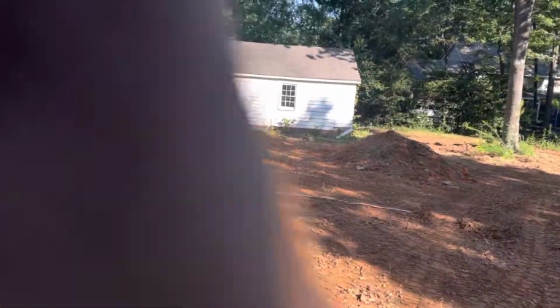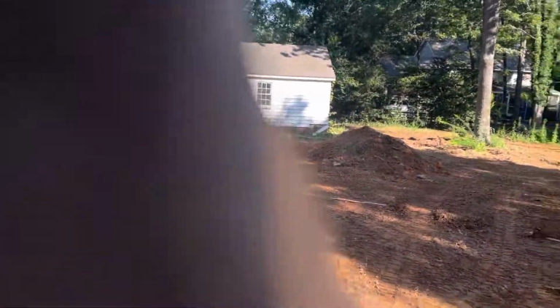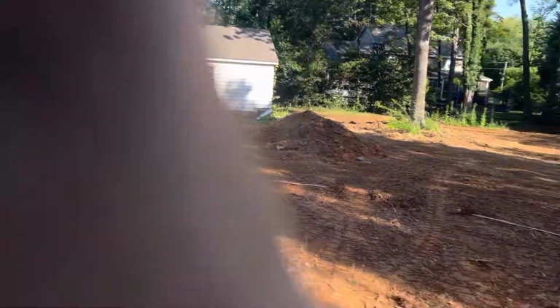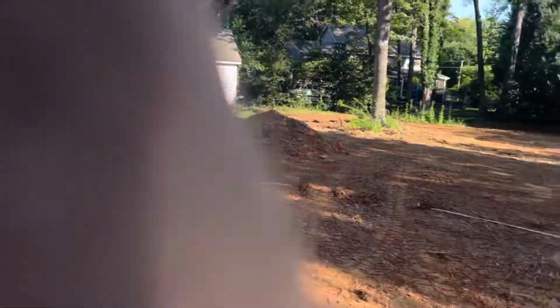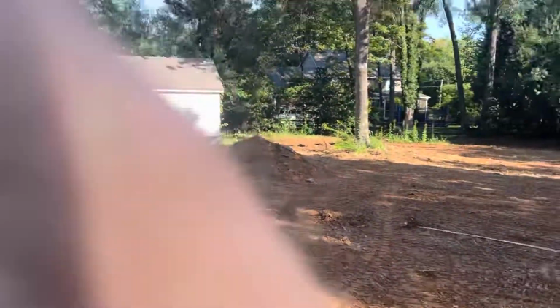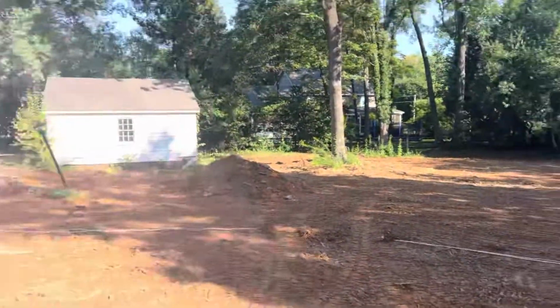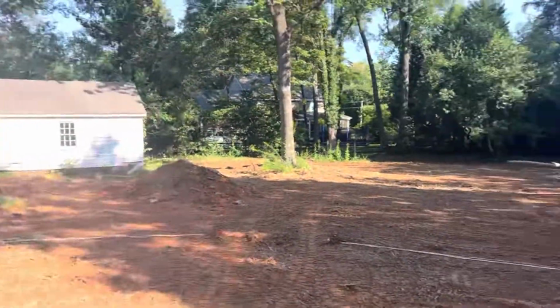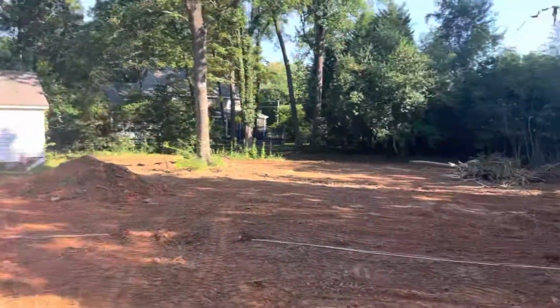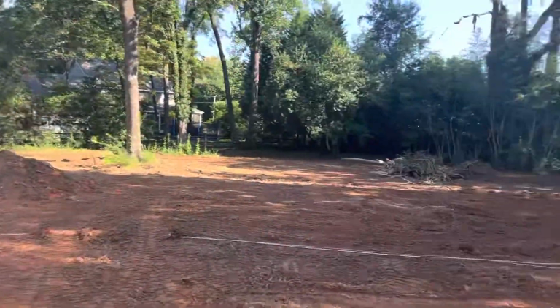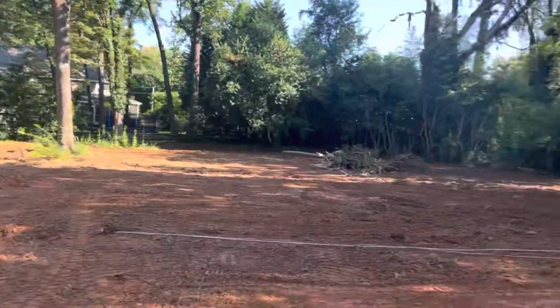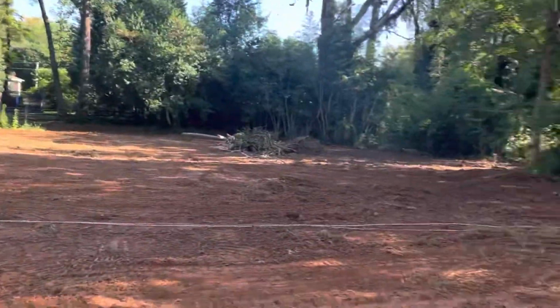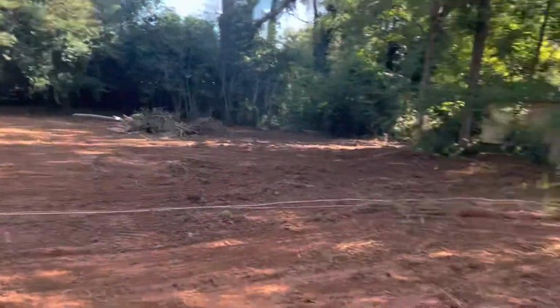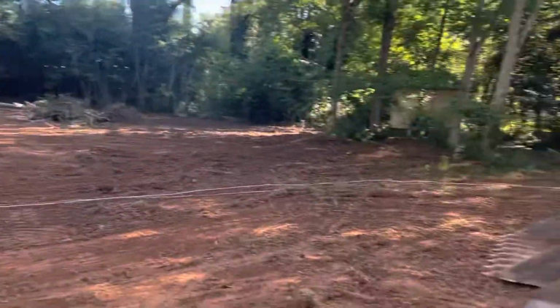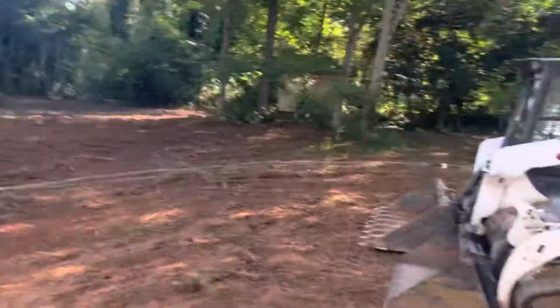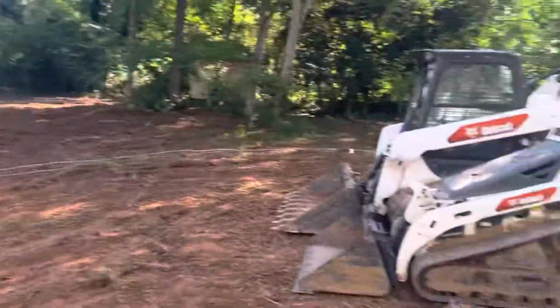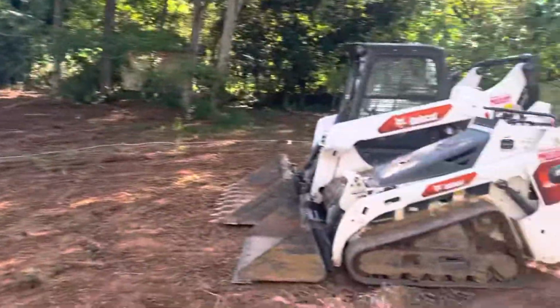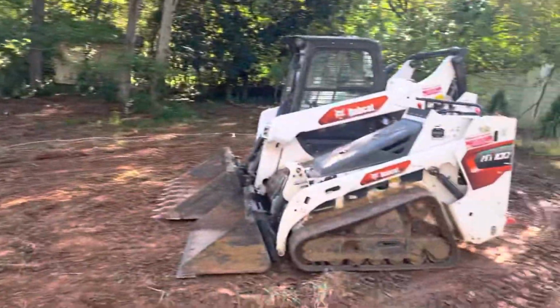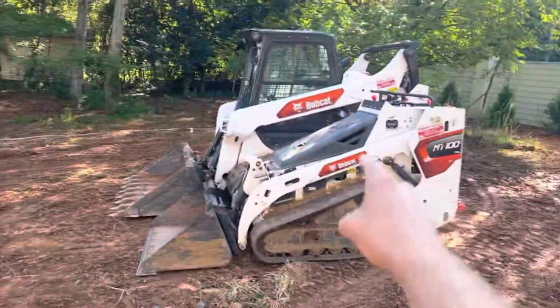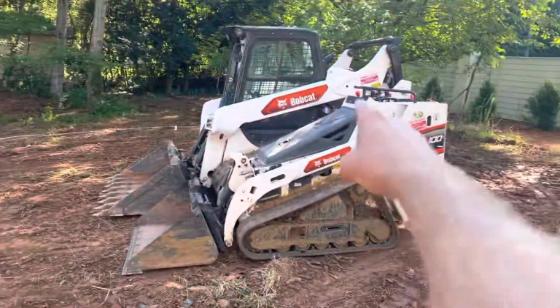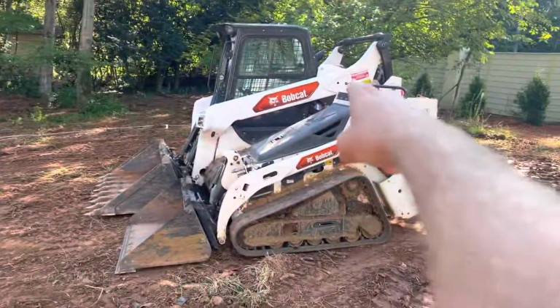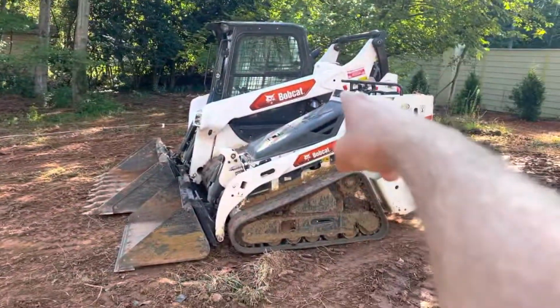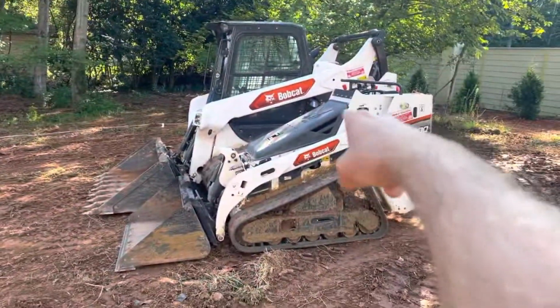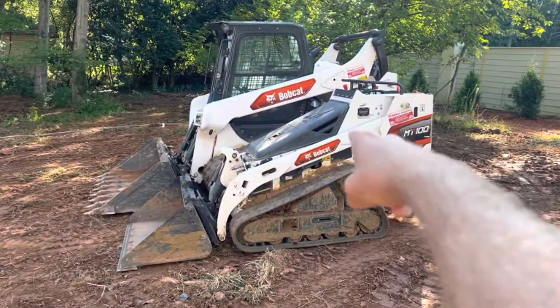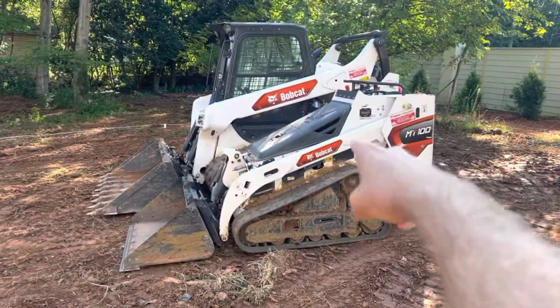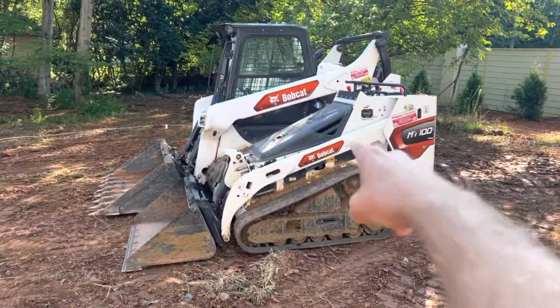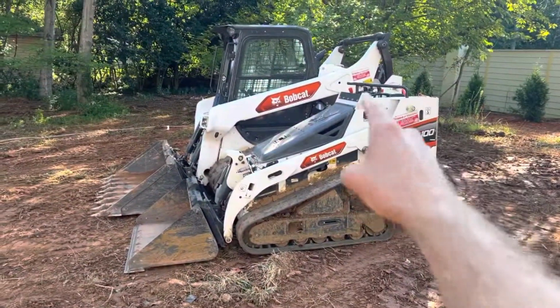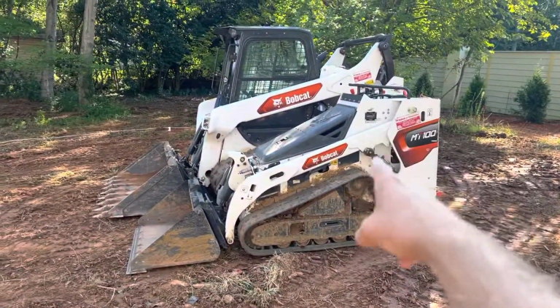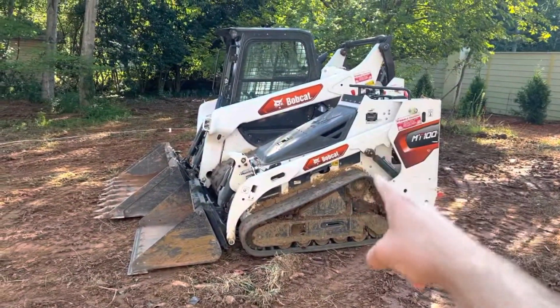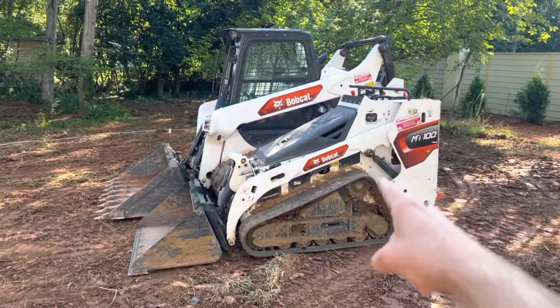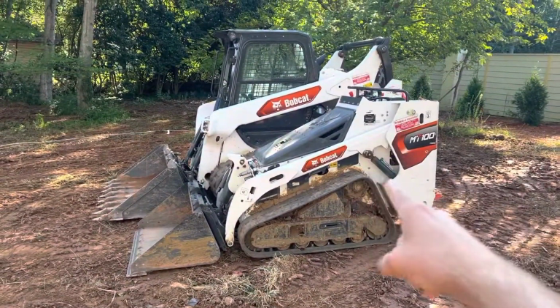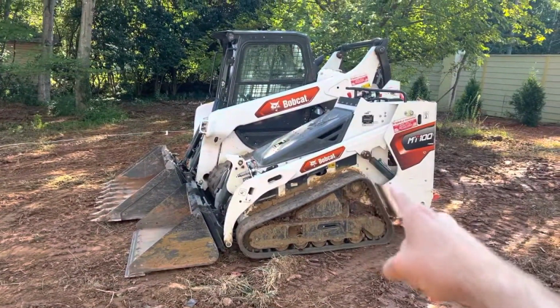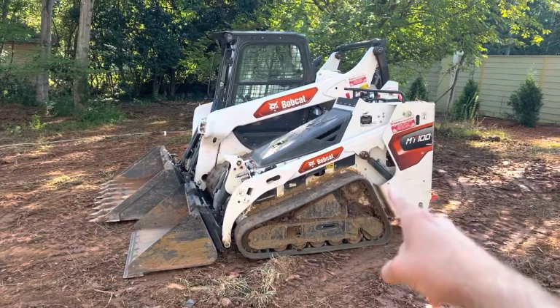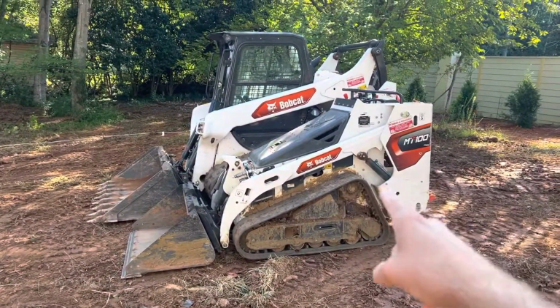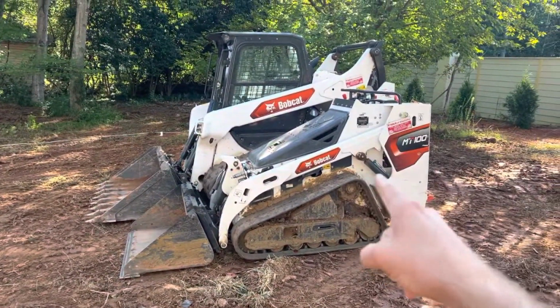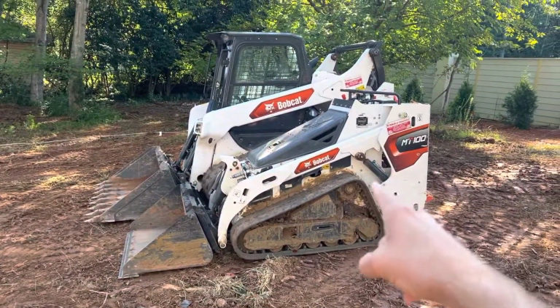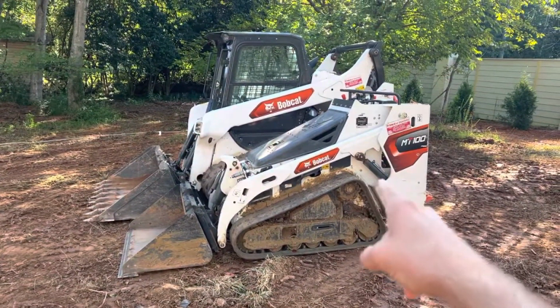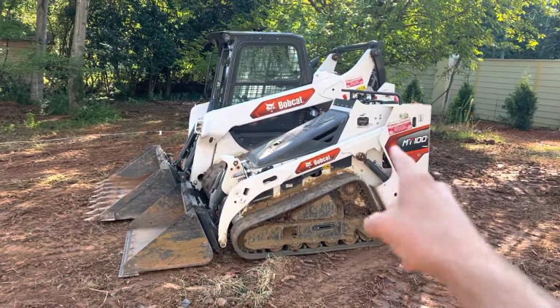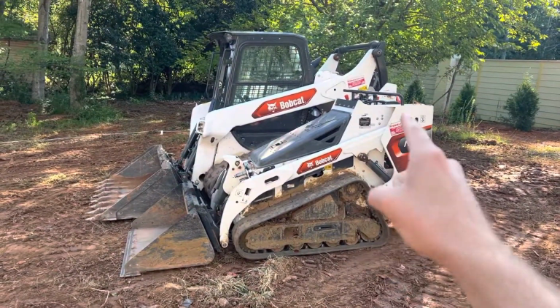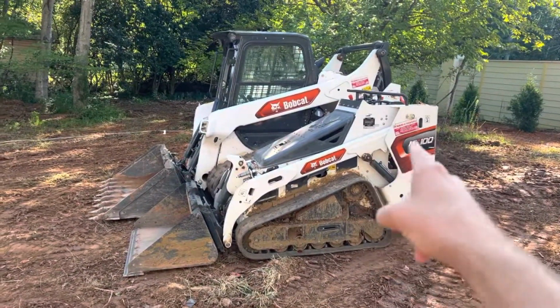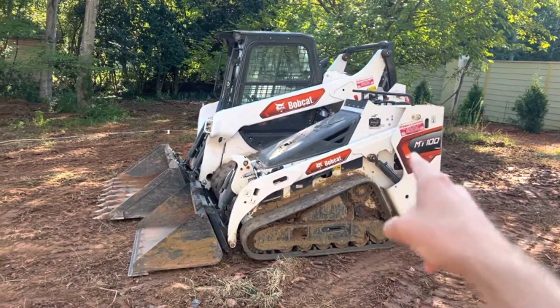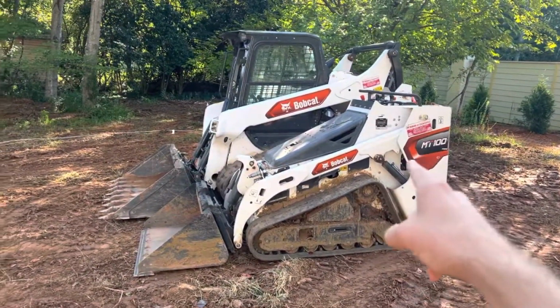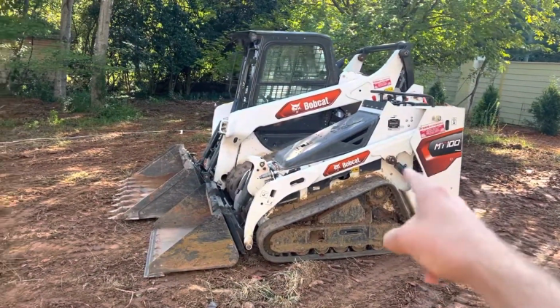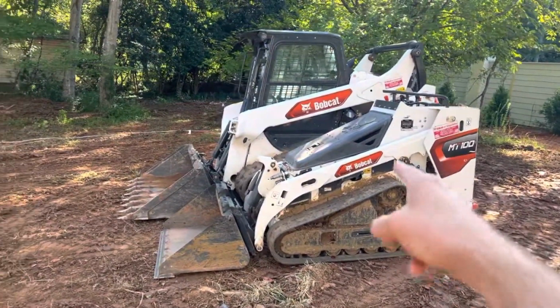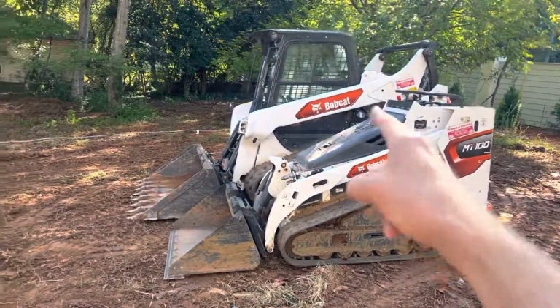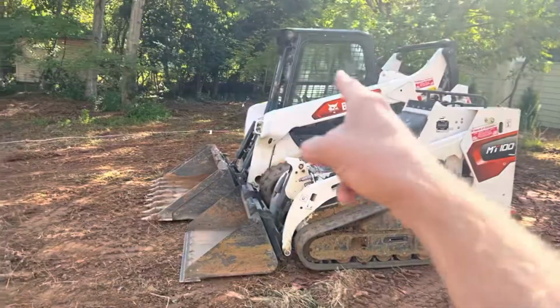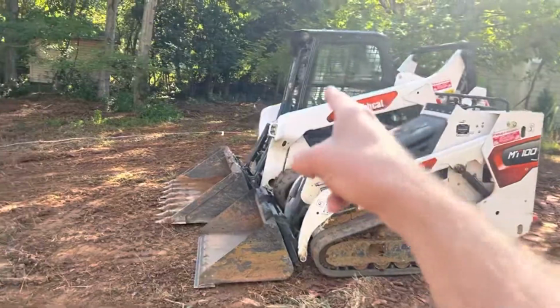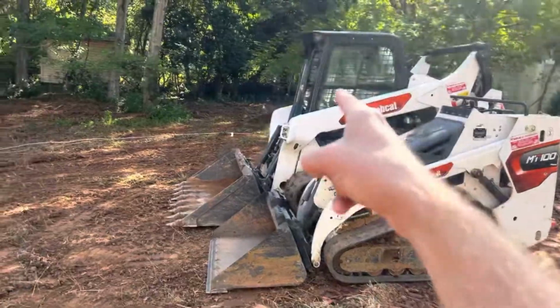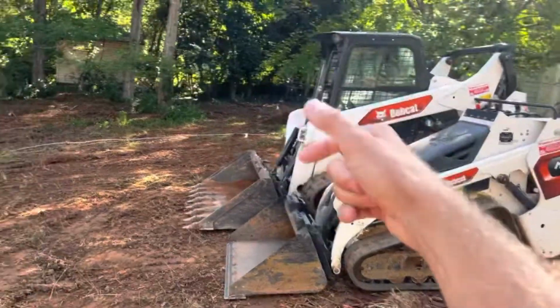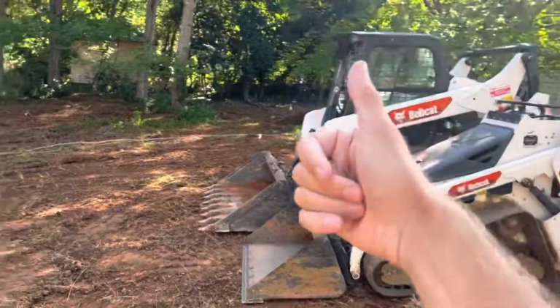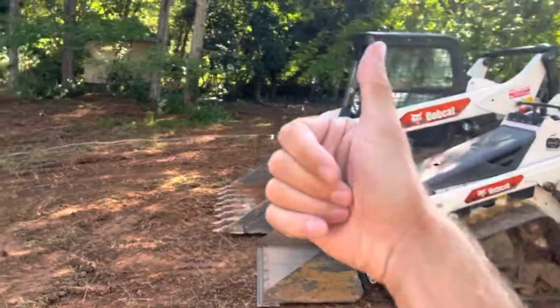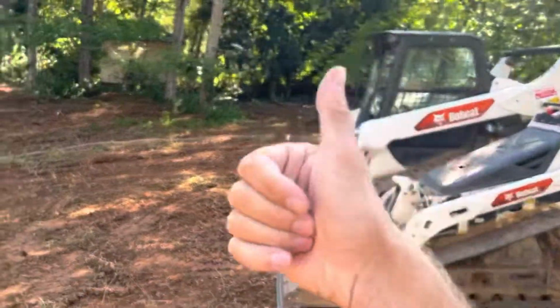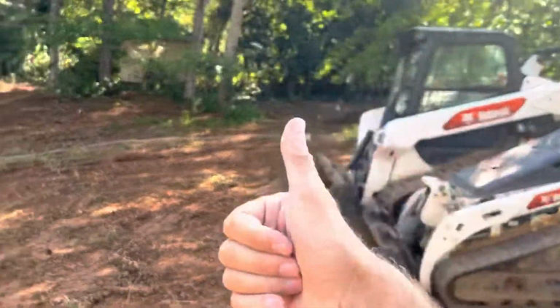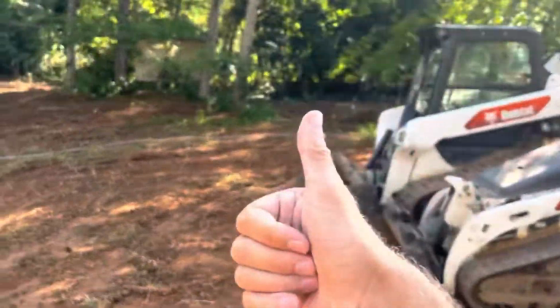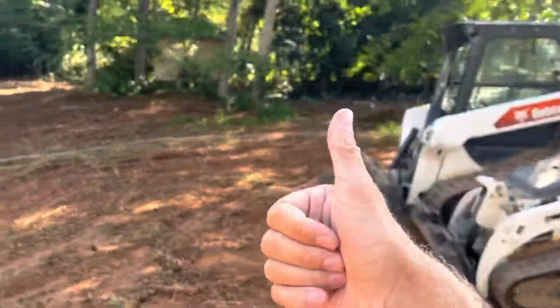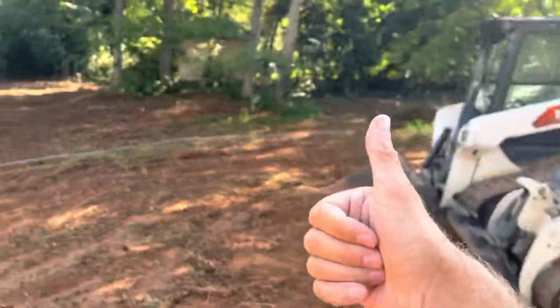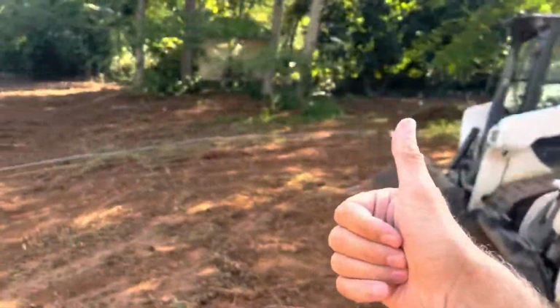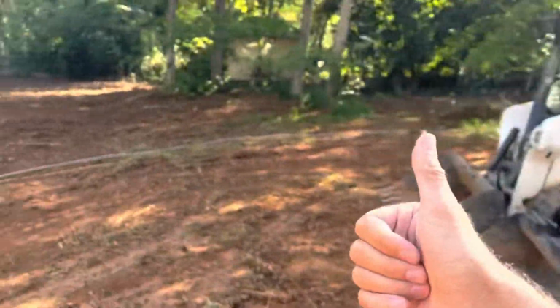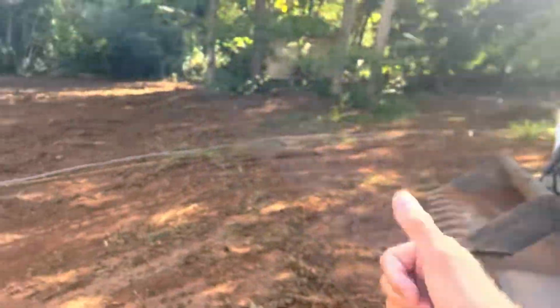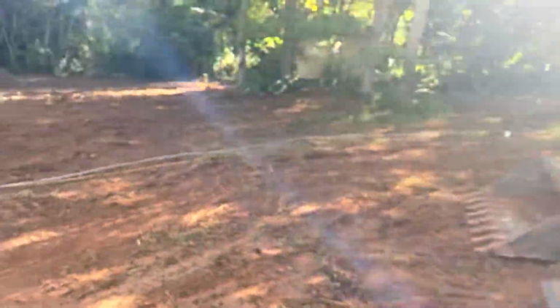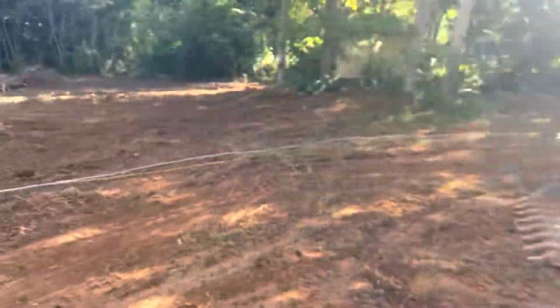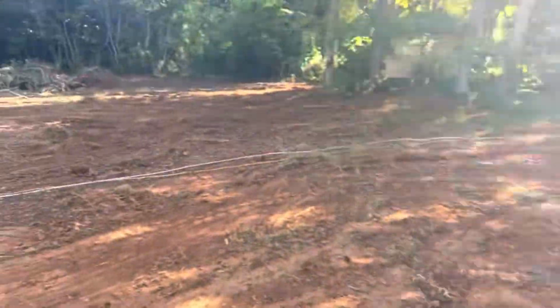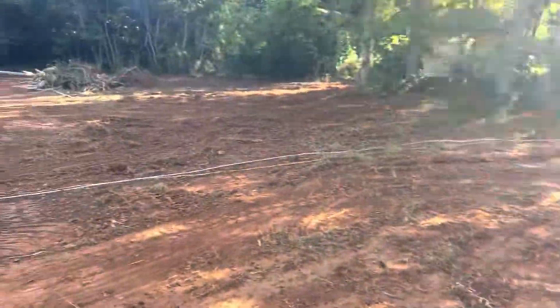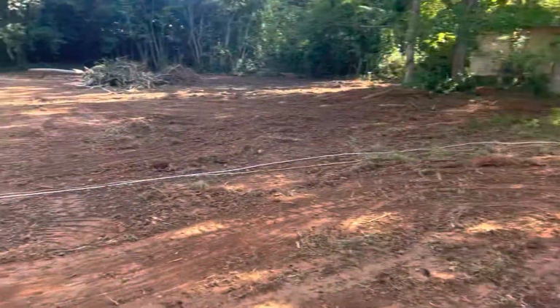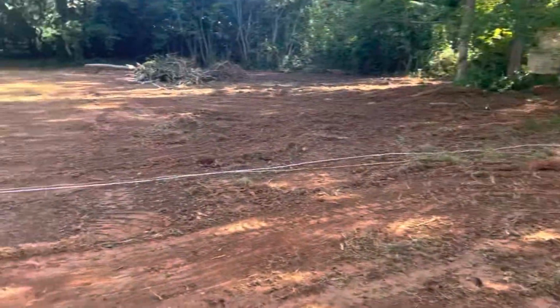So for this project, shout out to Workhorses — the Bobcat MT100 TCC6, amazing vehicles.